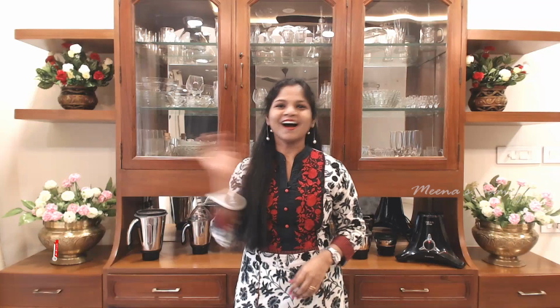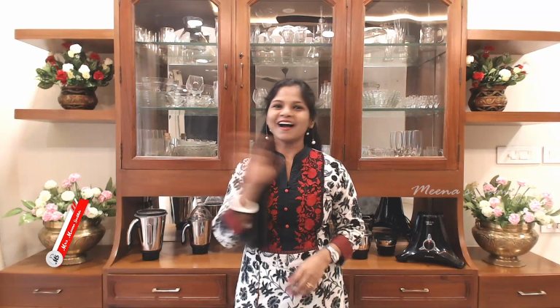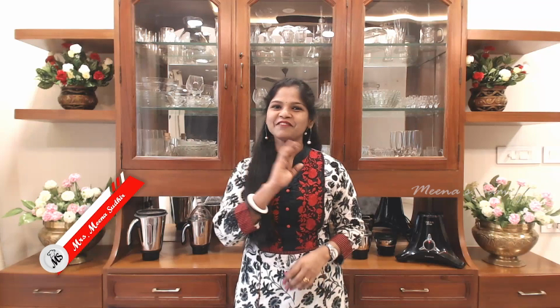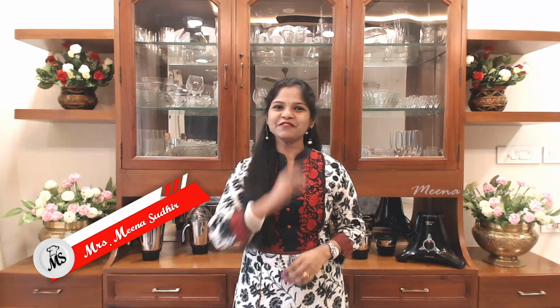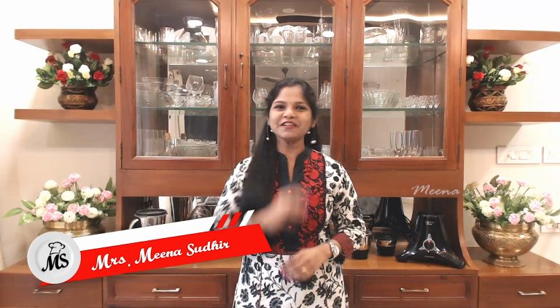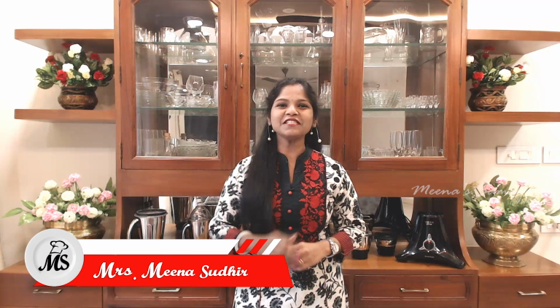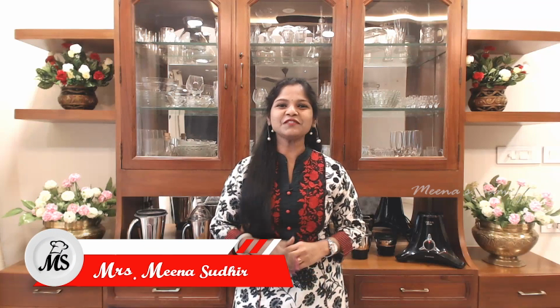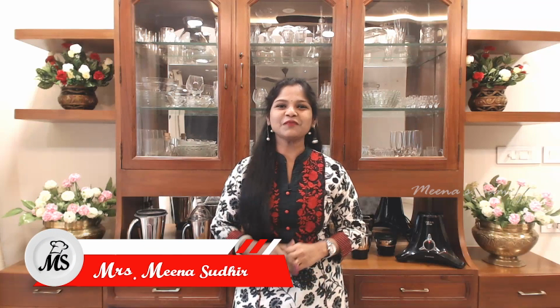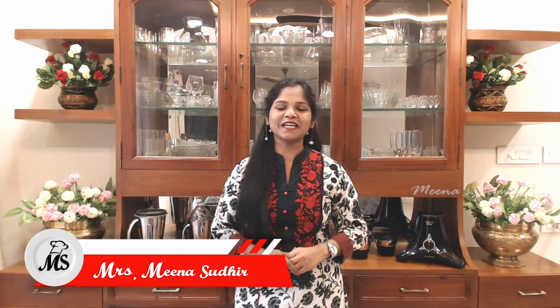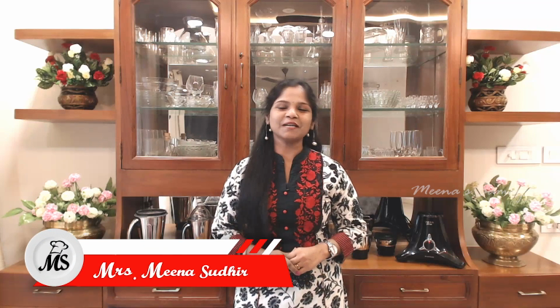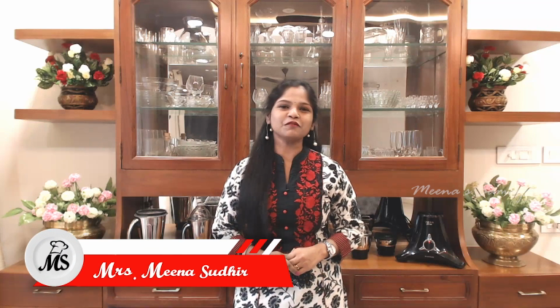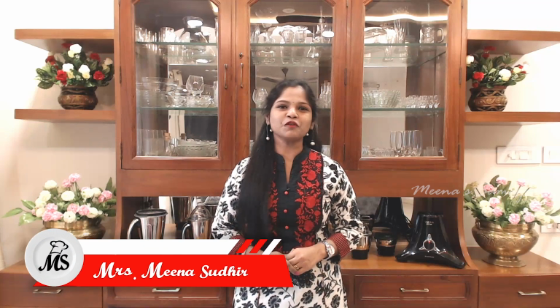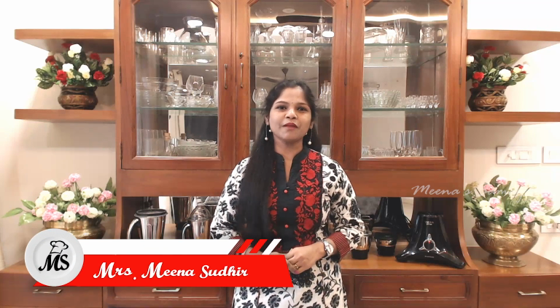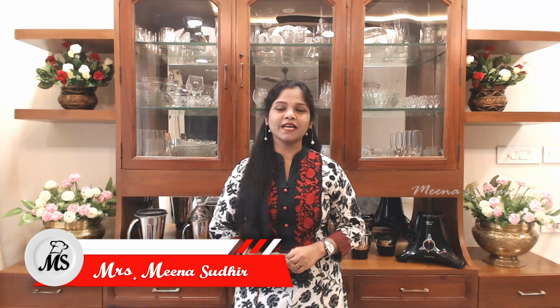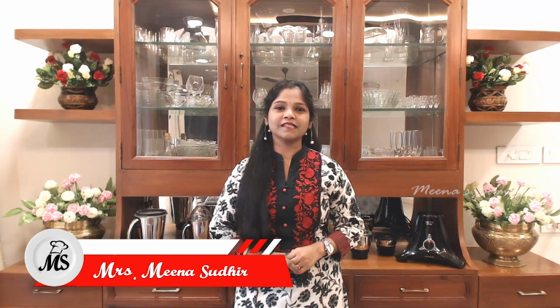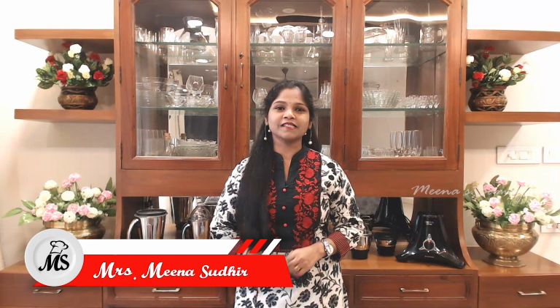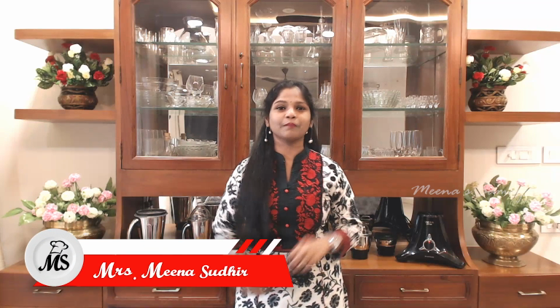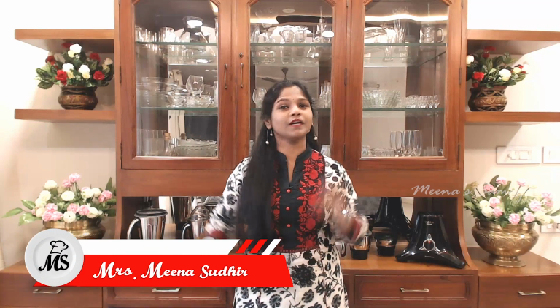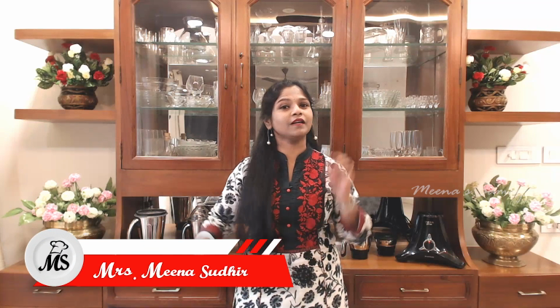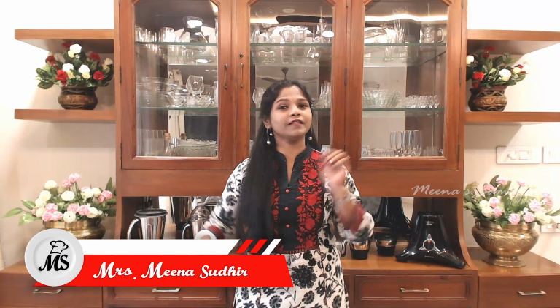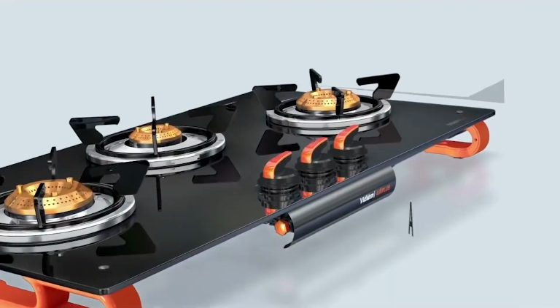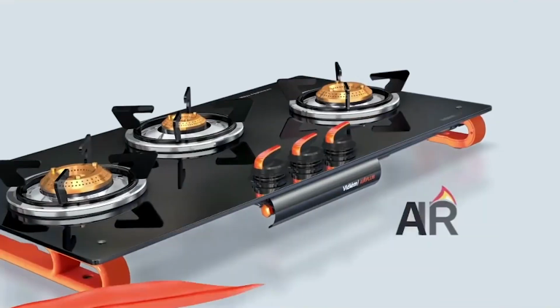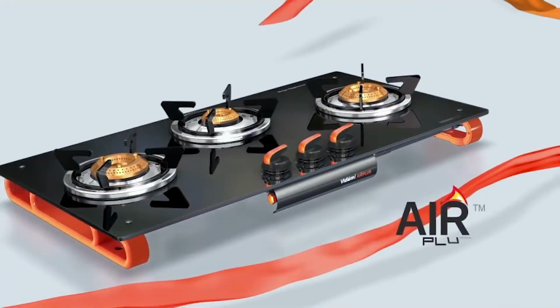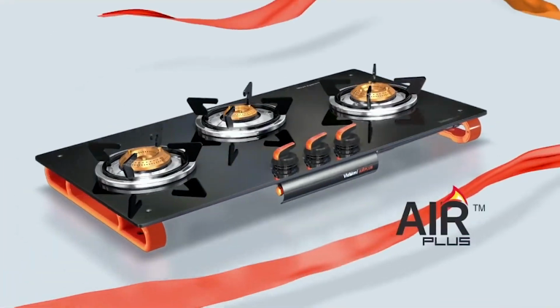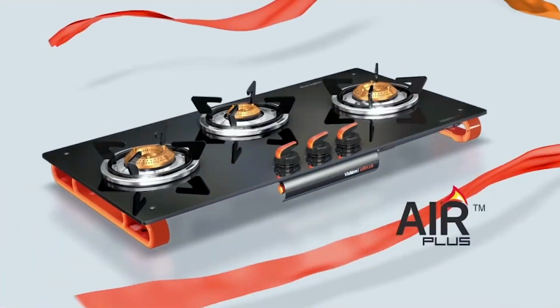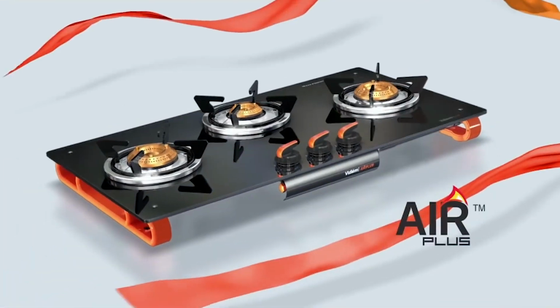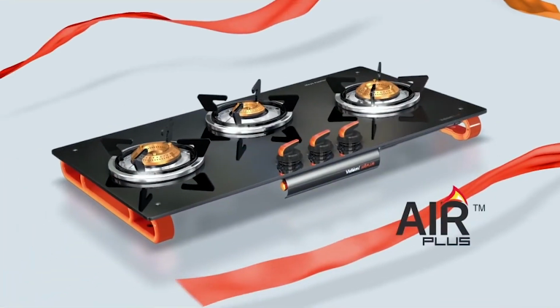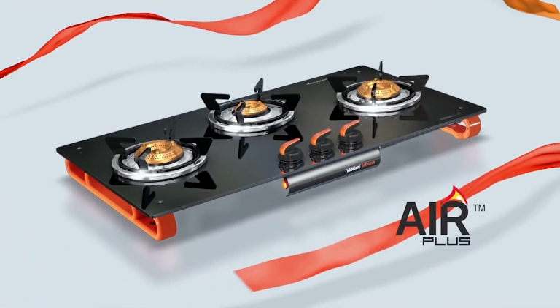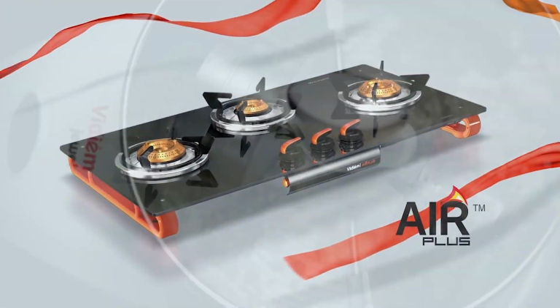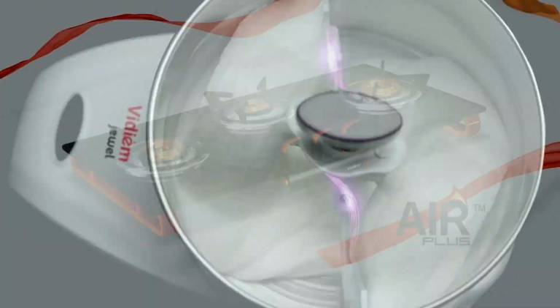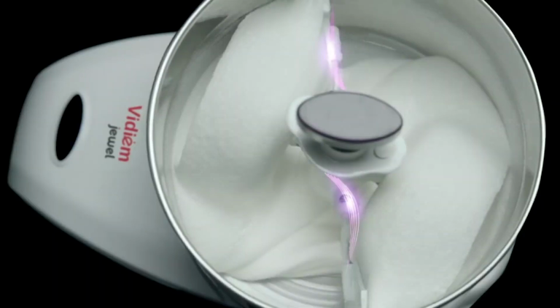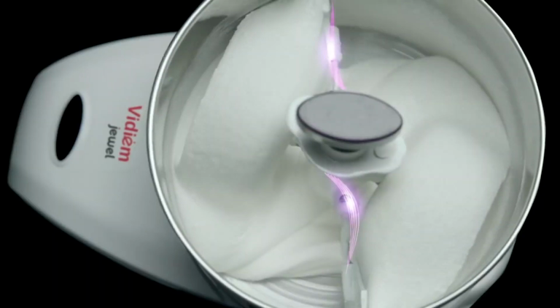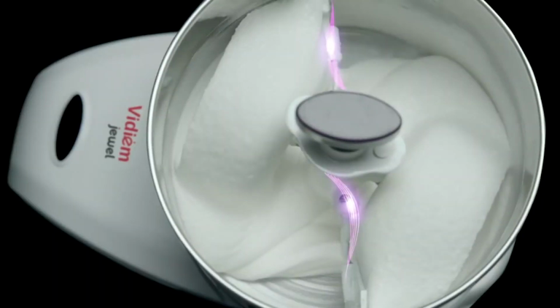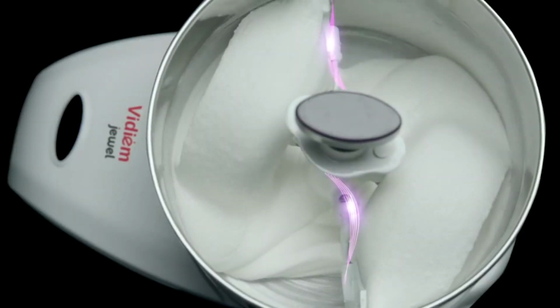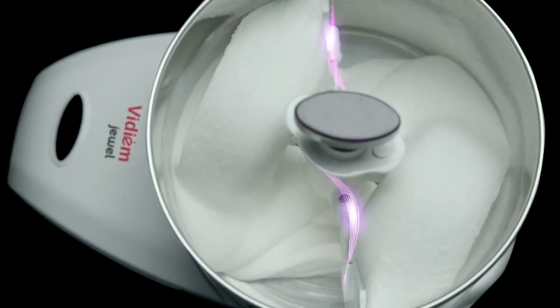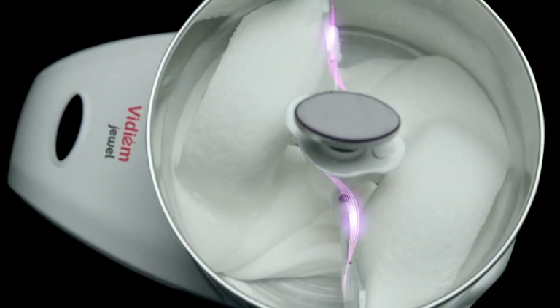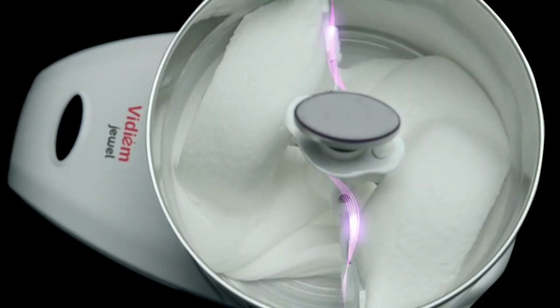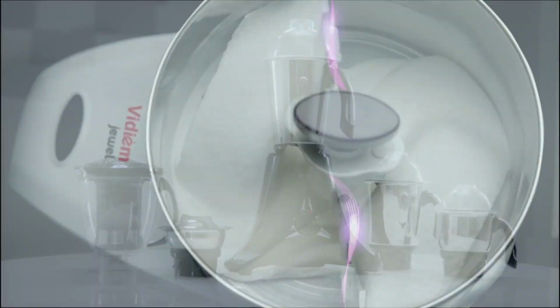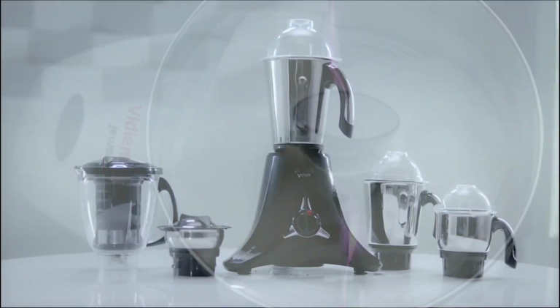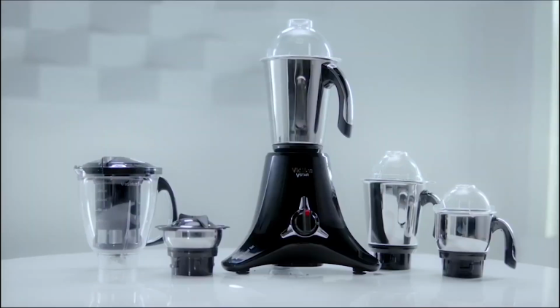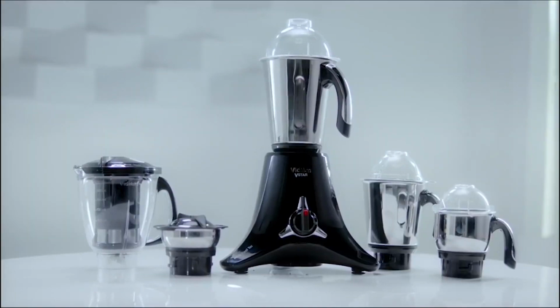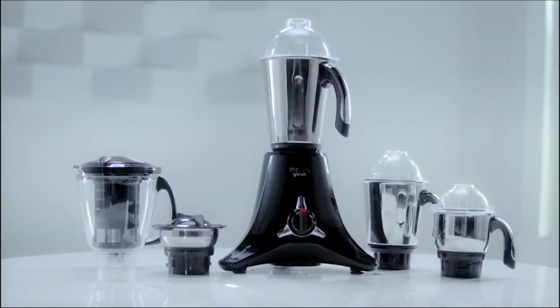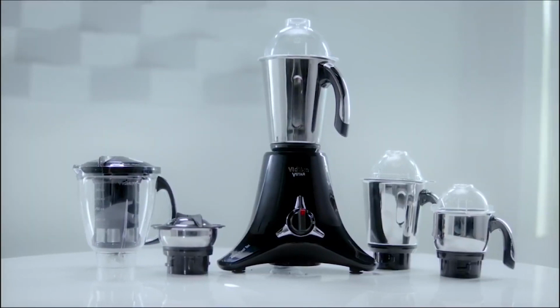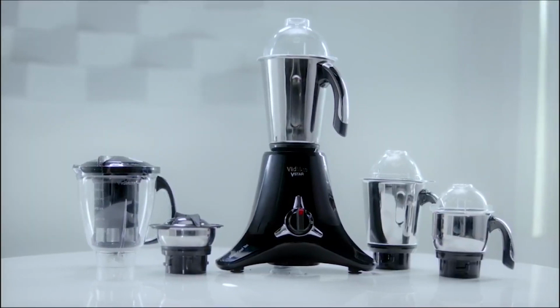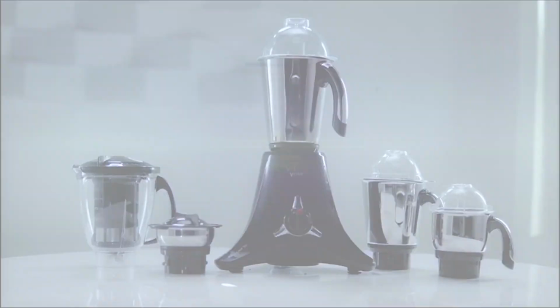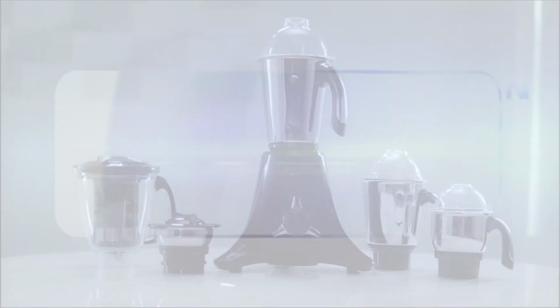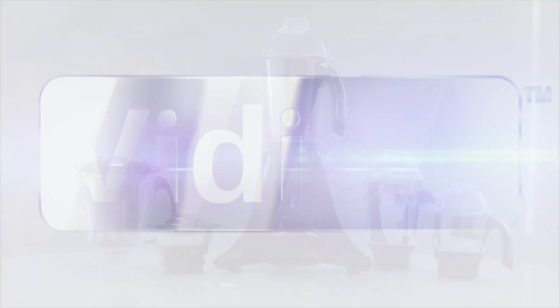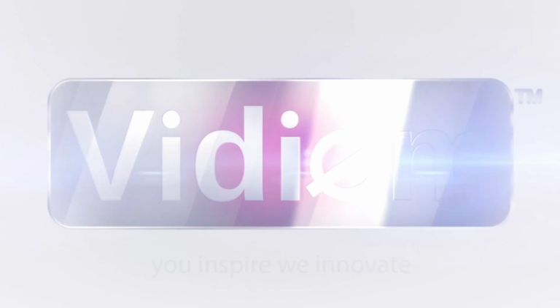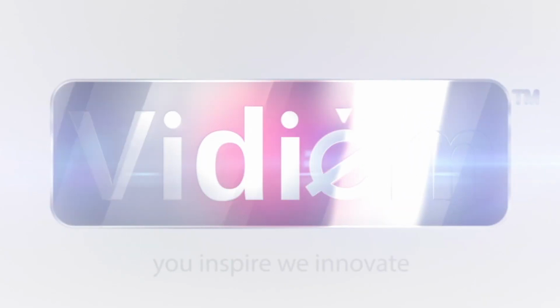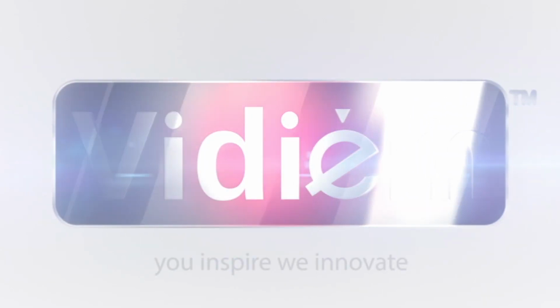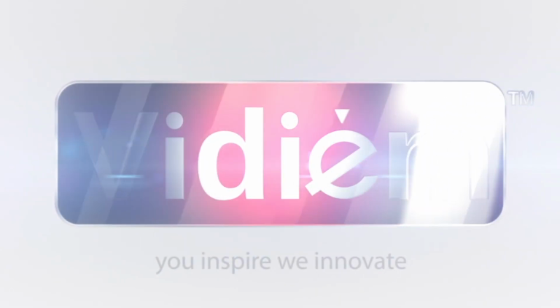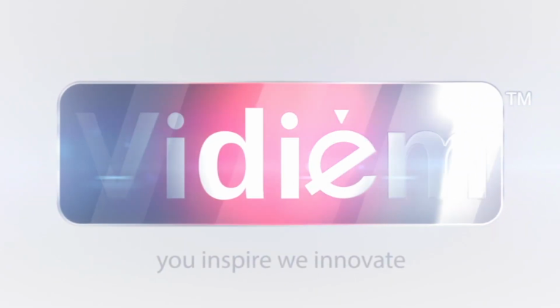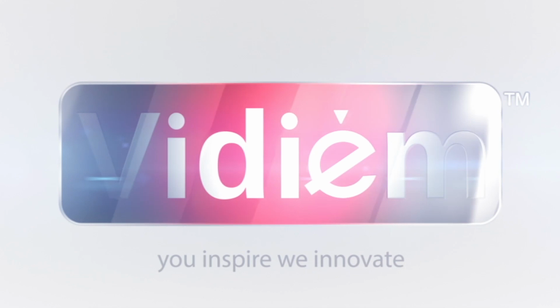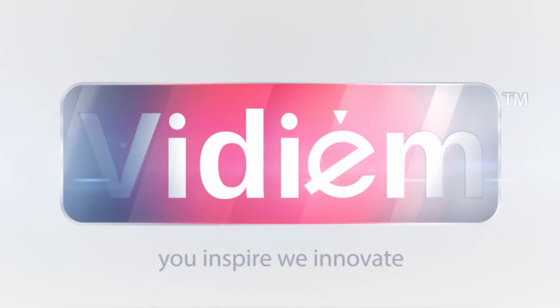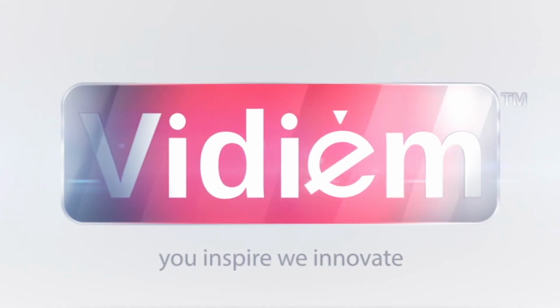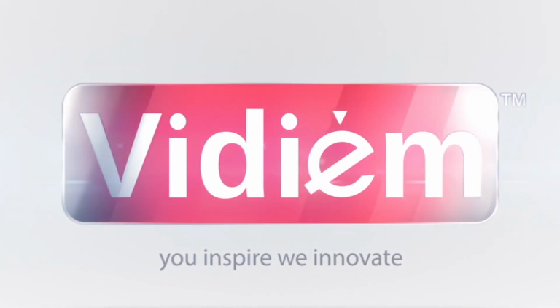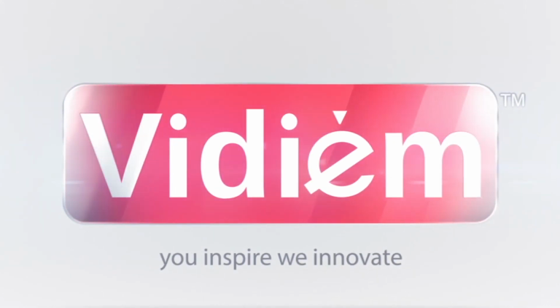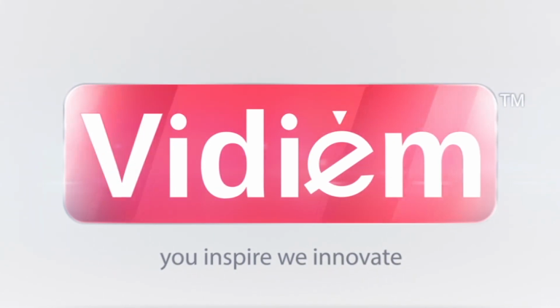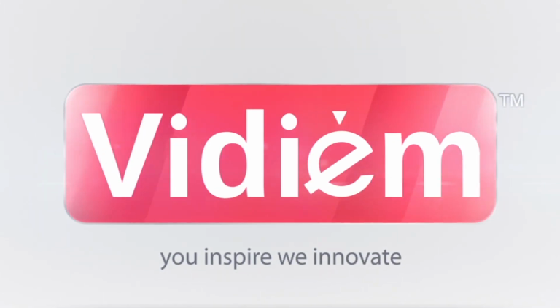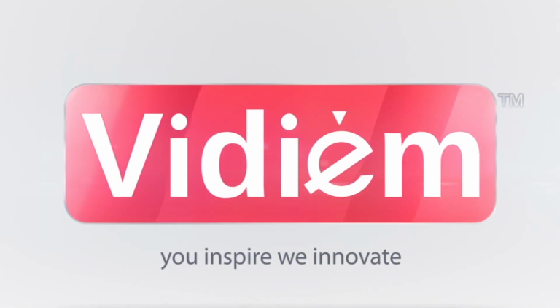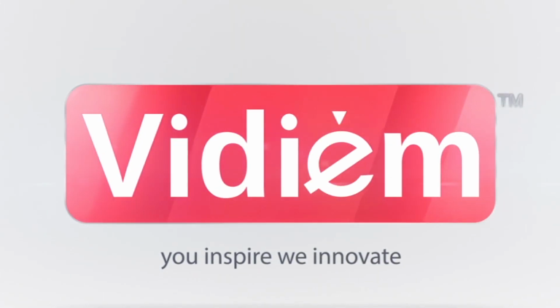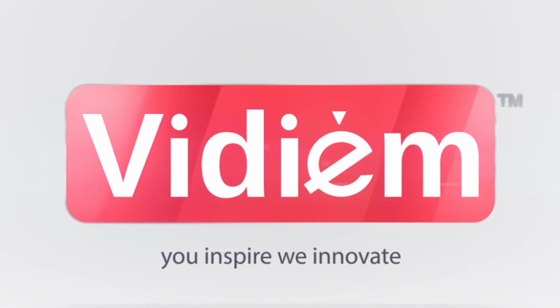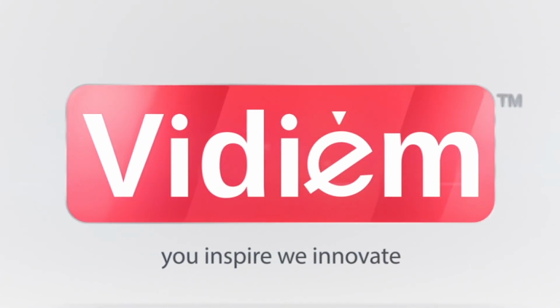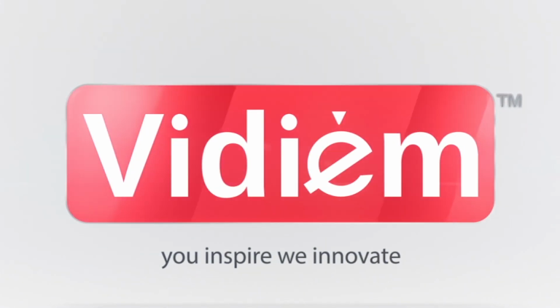Hi friends, welcome to Meena Samyel. This episode is being sponsored by Vidyam. Thank you Vidyam for supporting Meena Samyel.